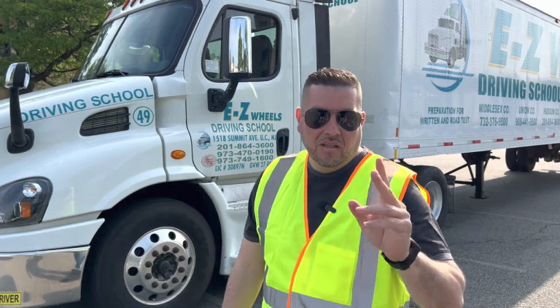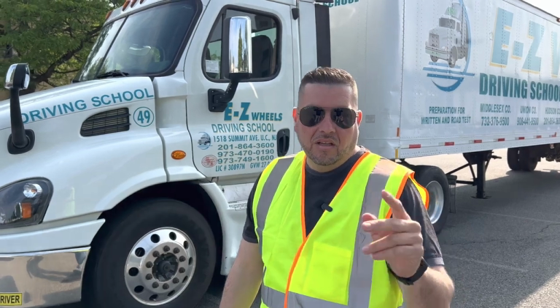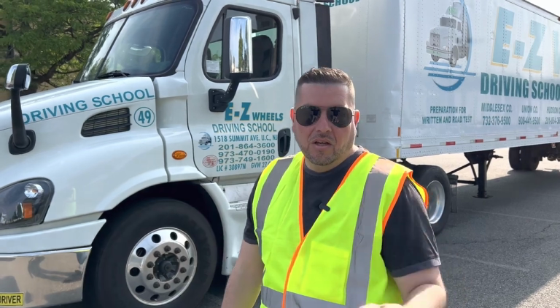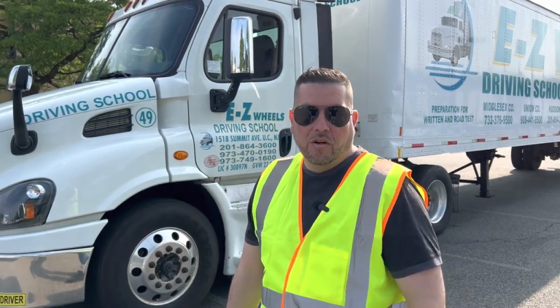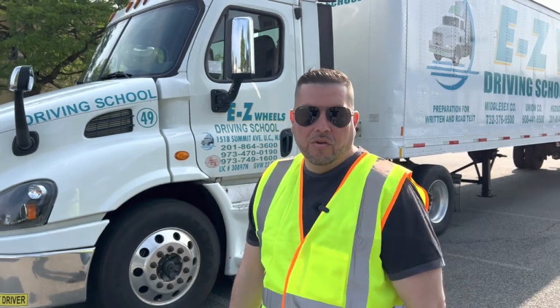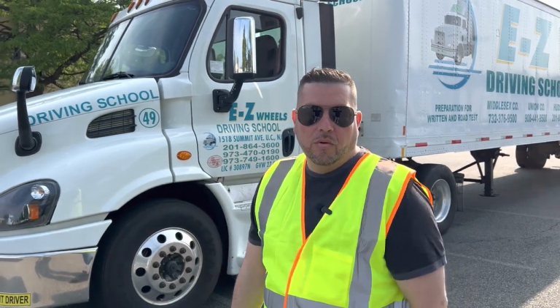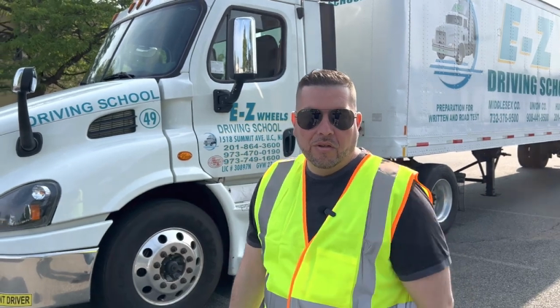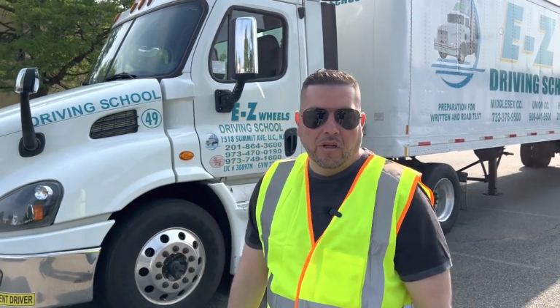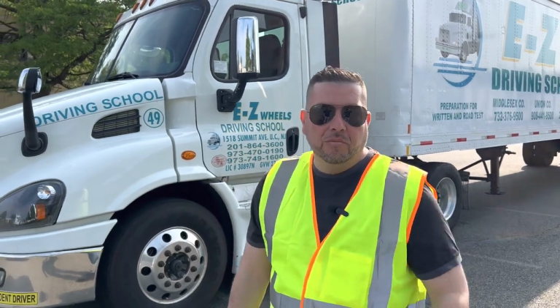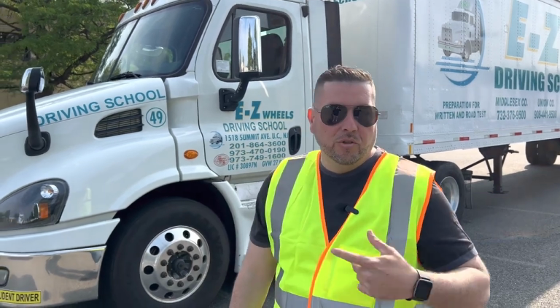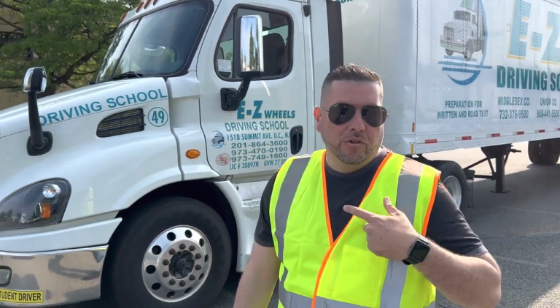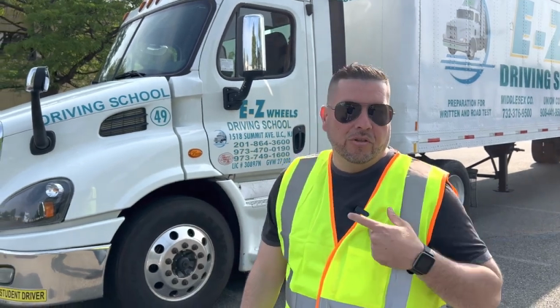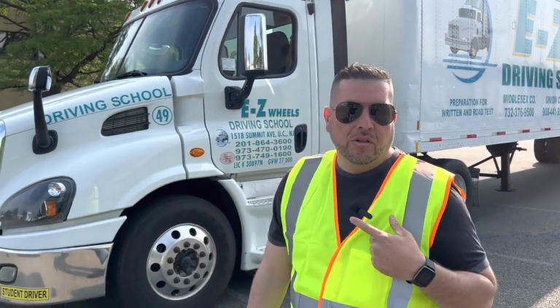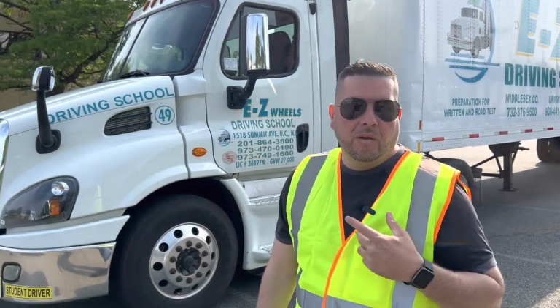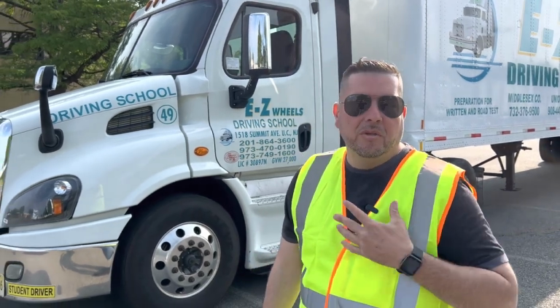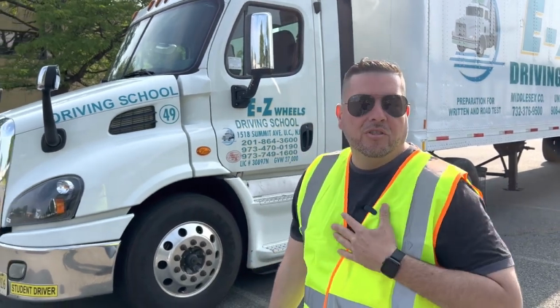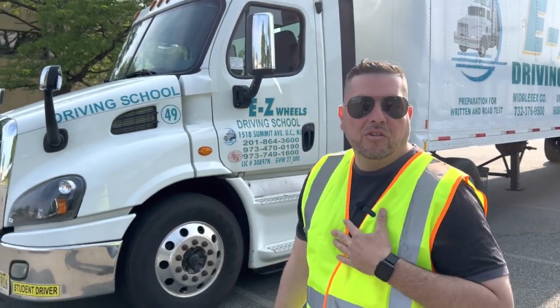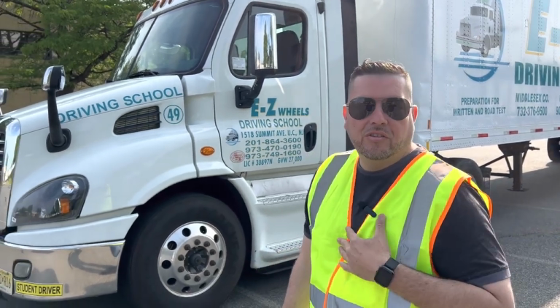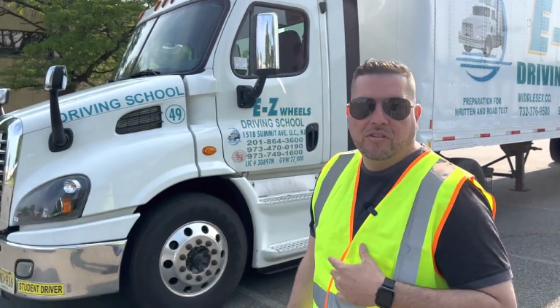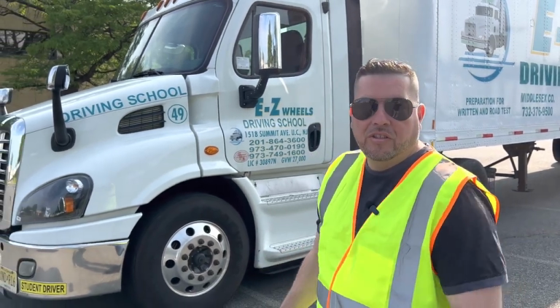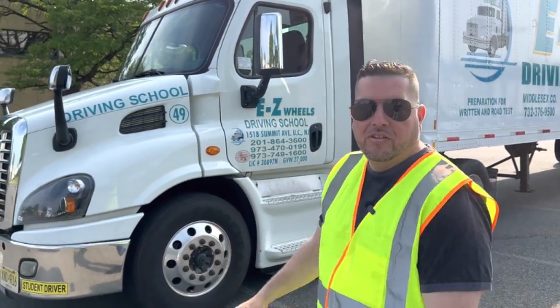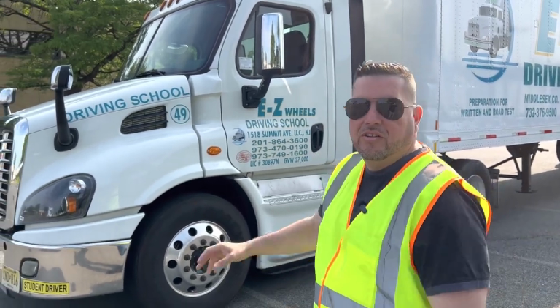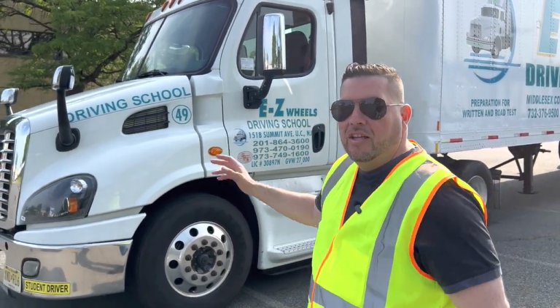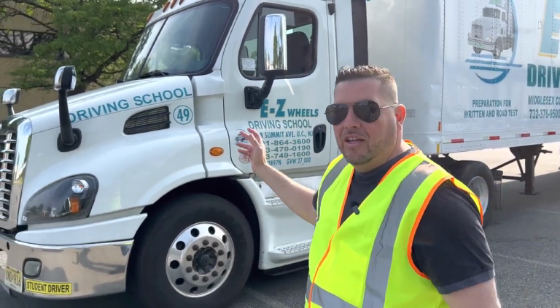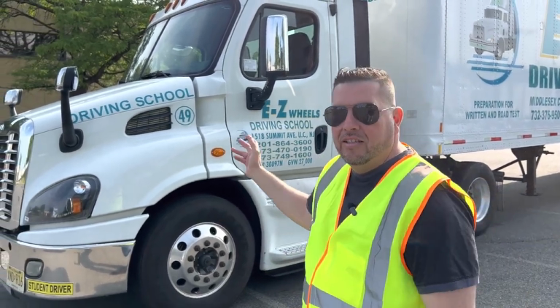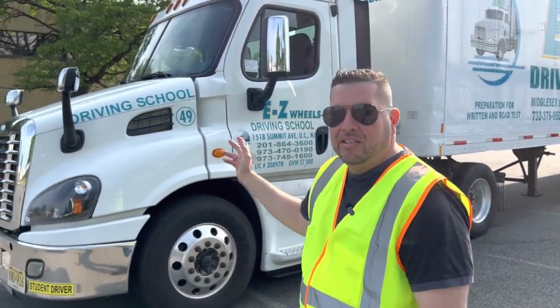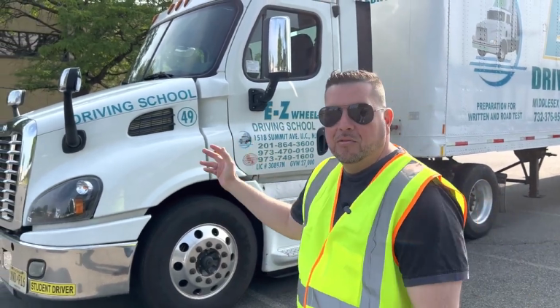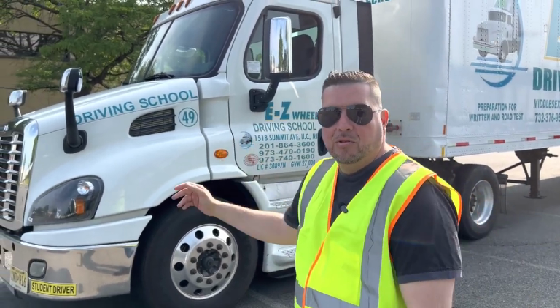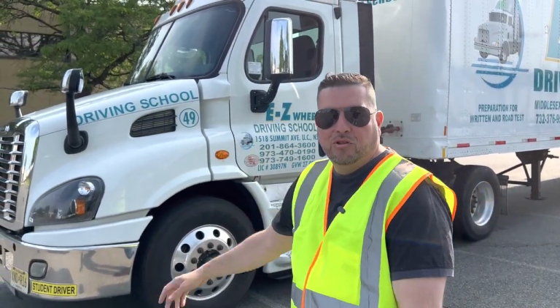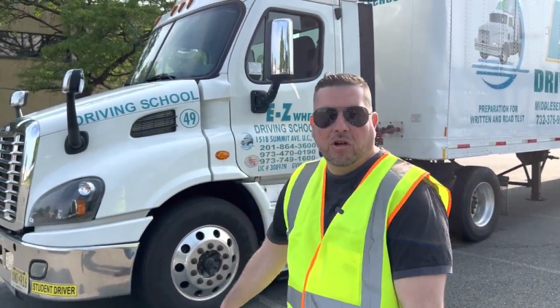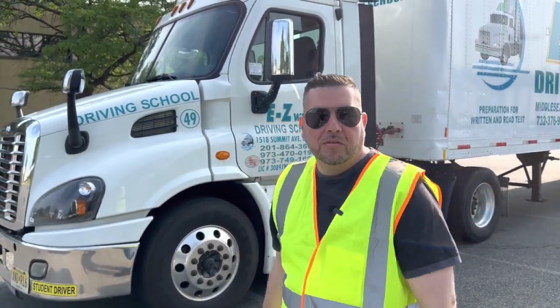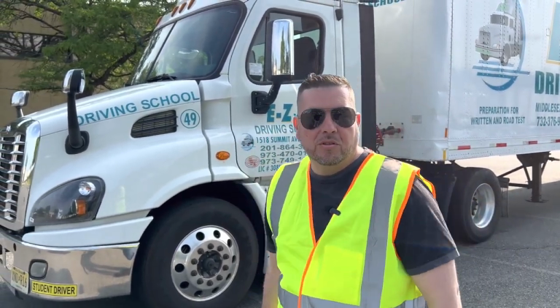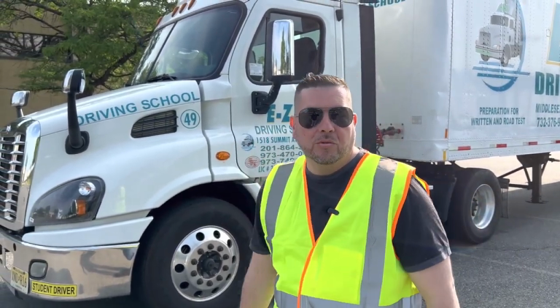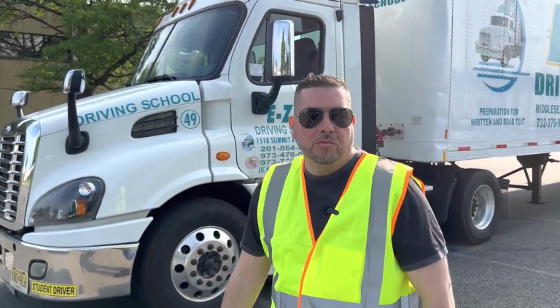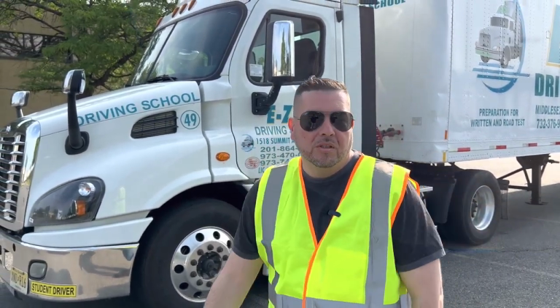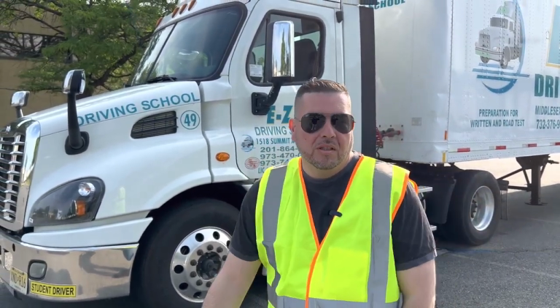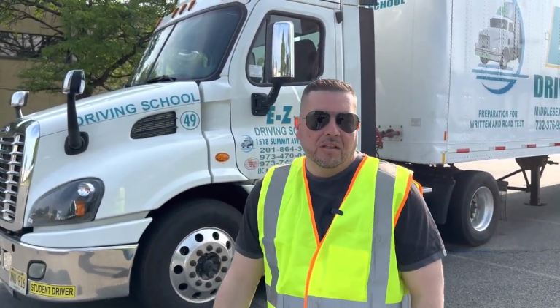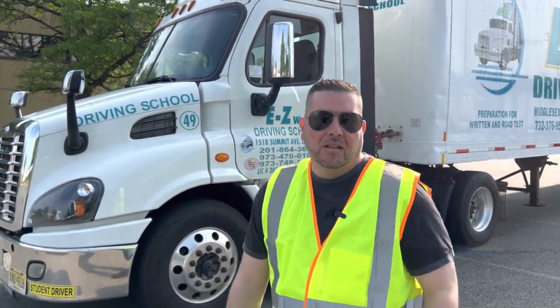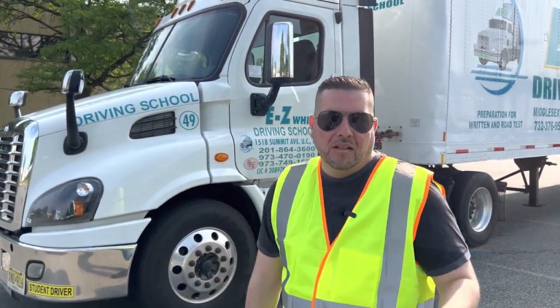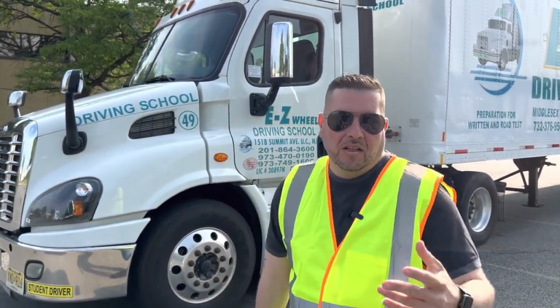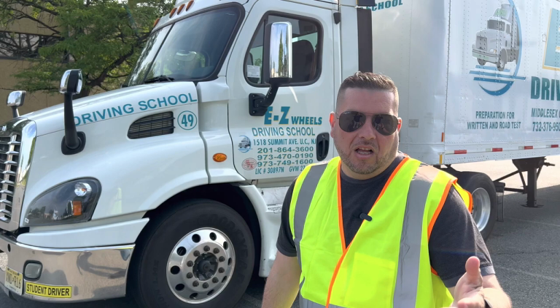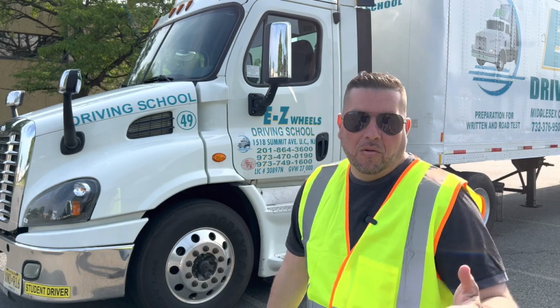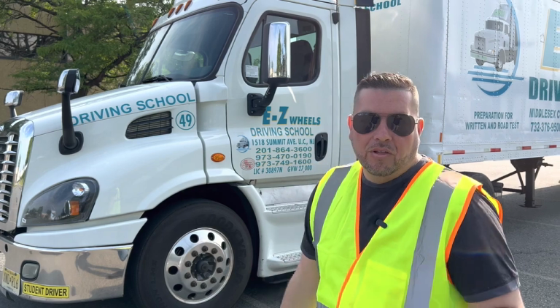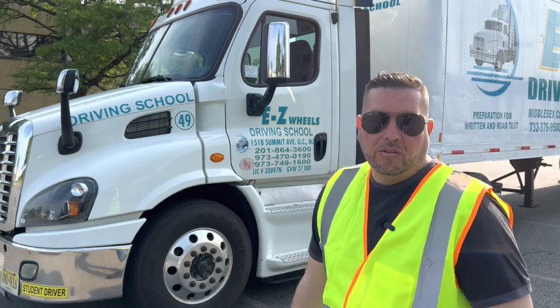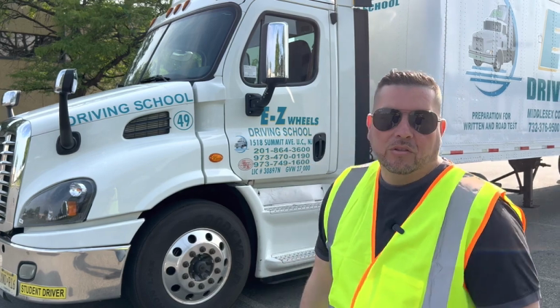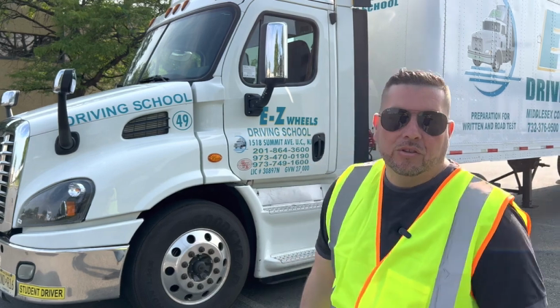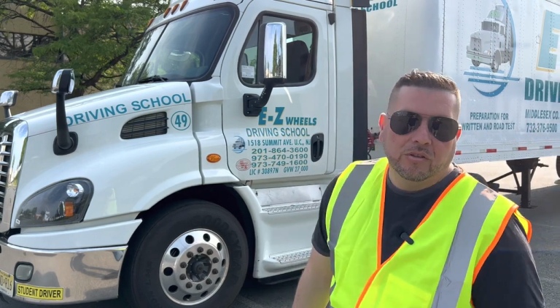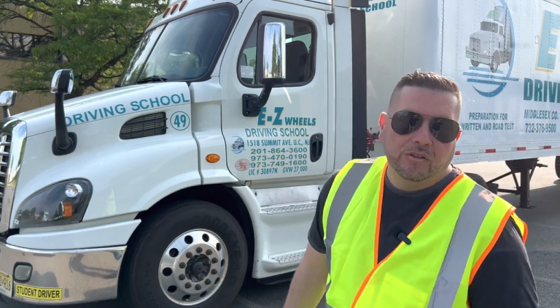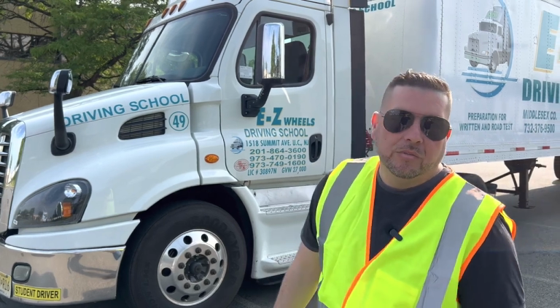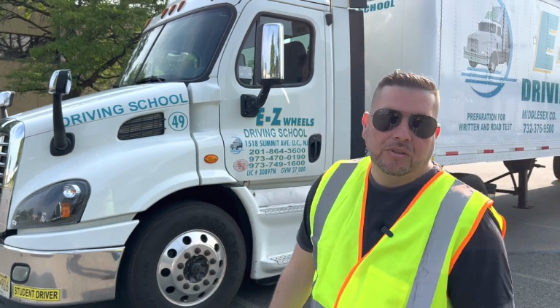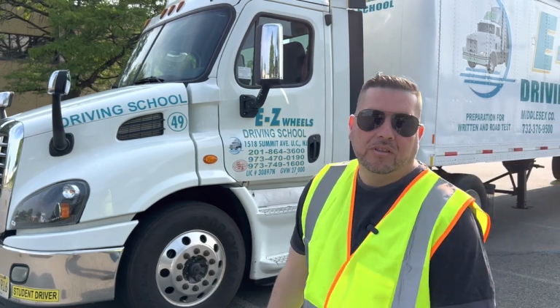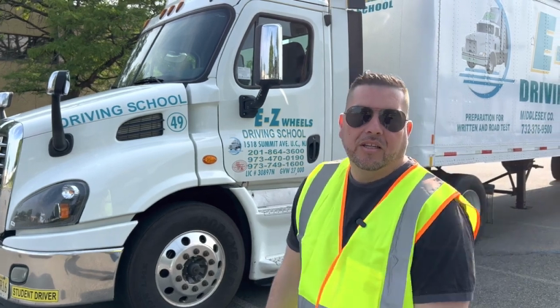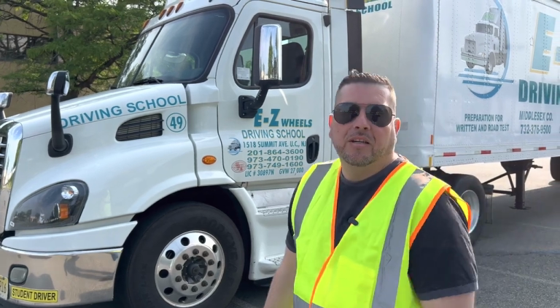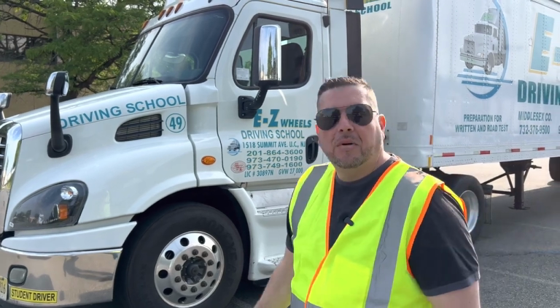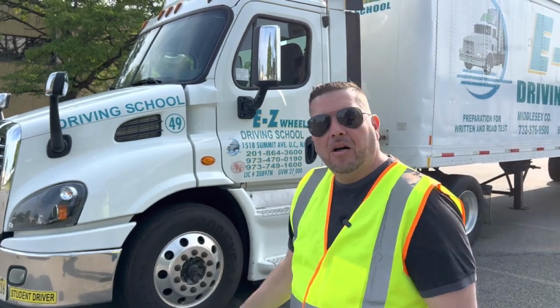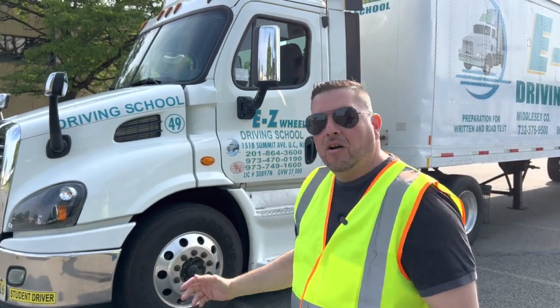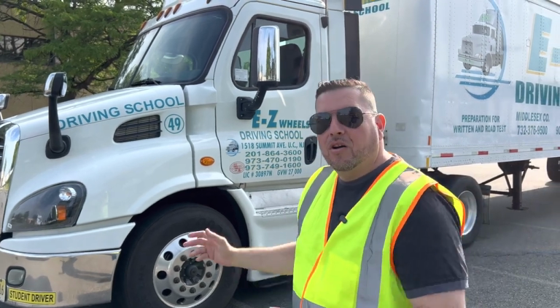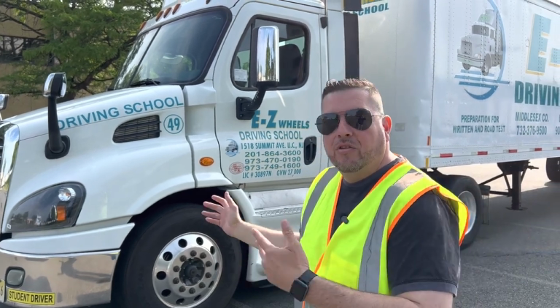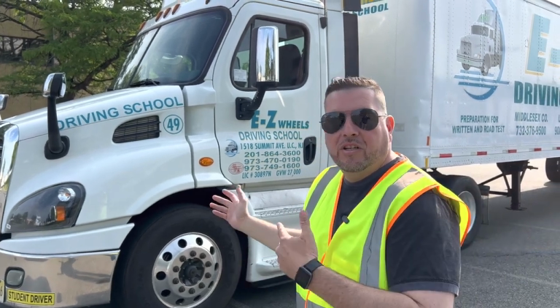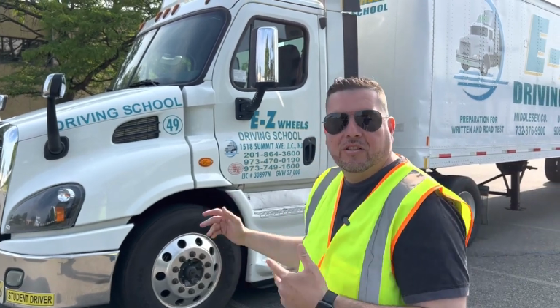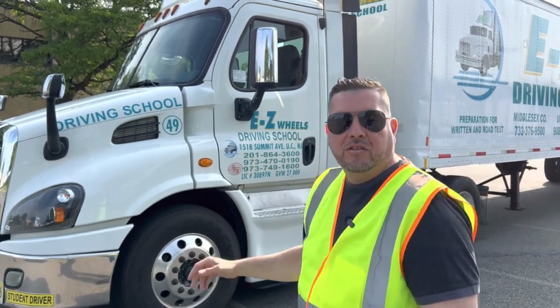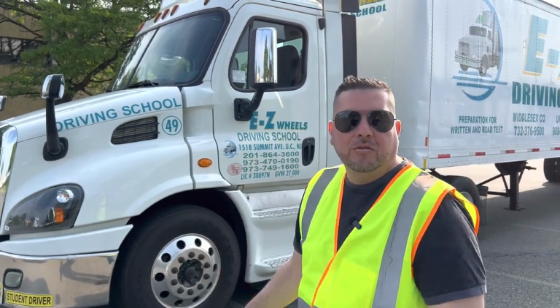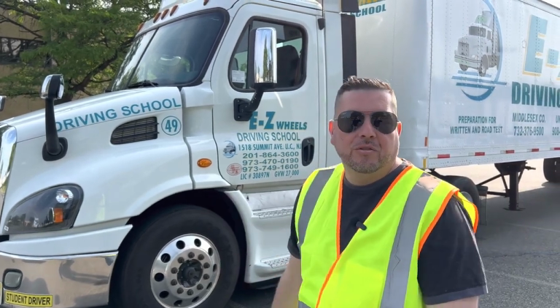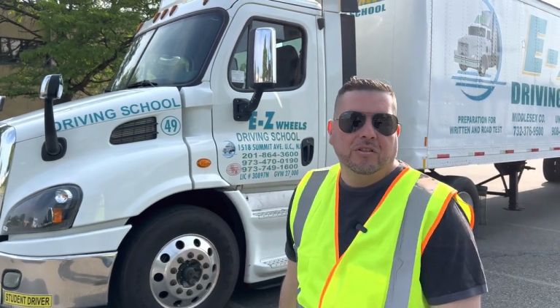Hello everyone, I'm Junior. I'm an instructor here at Easy Wheels Driving School.